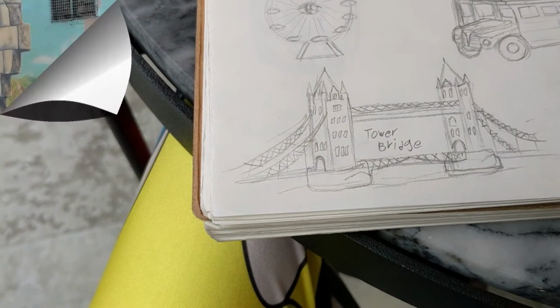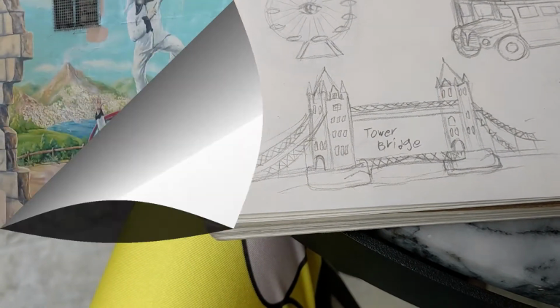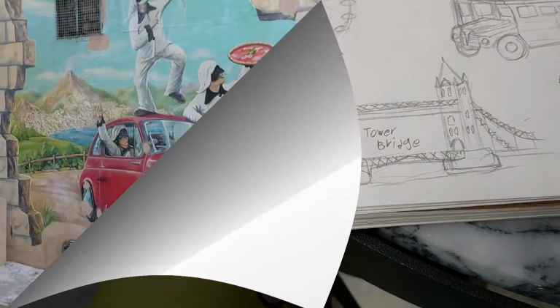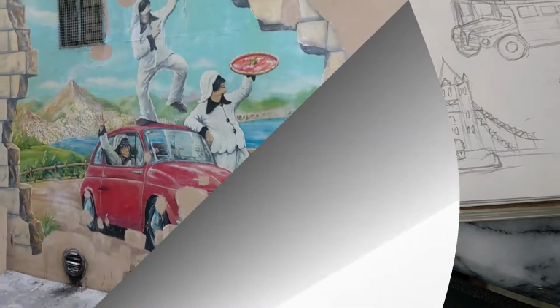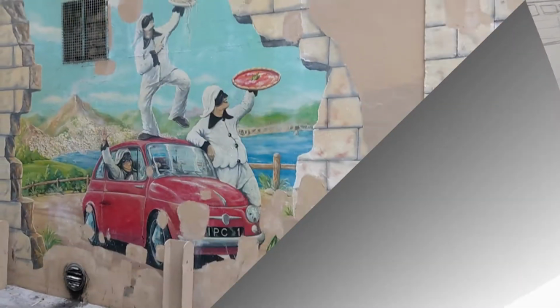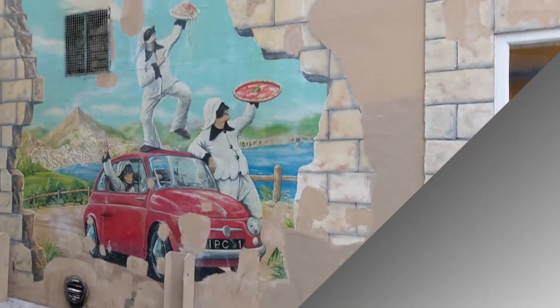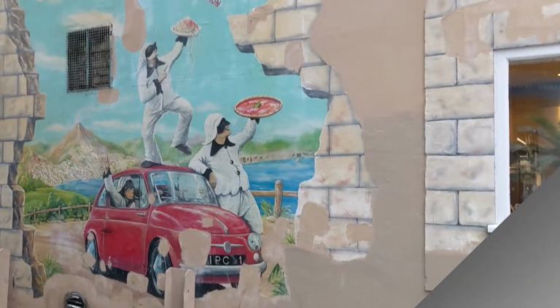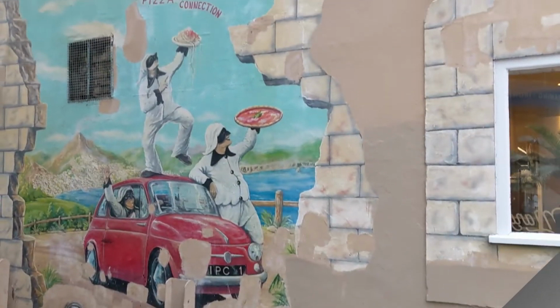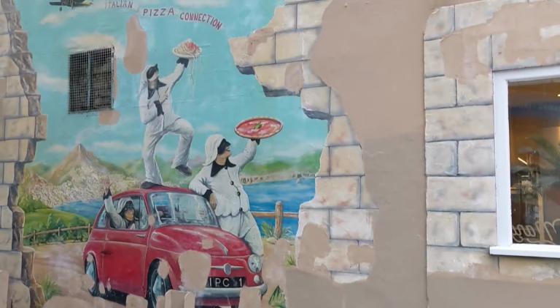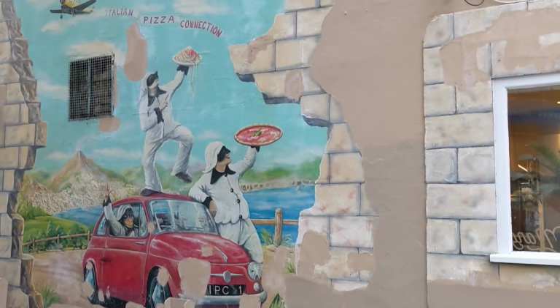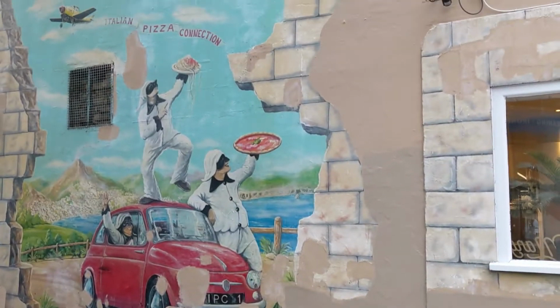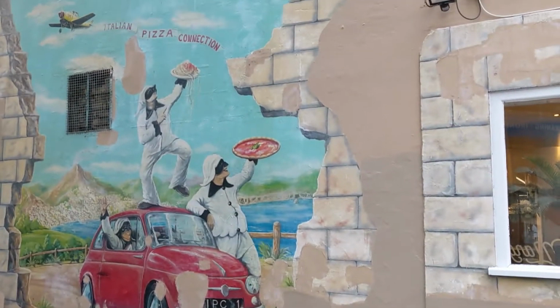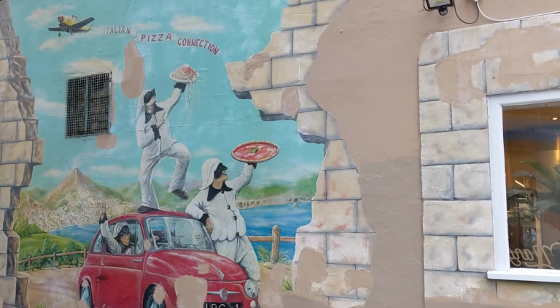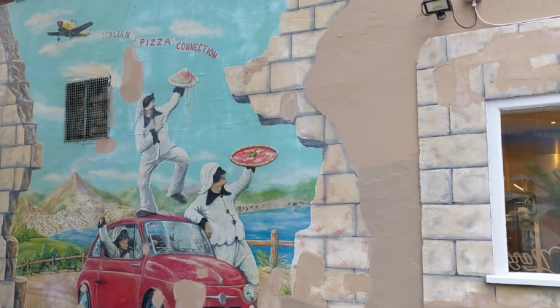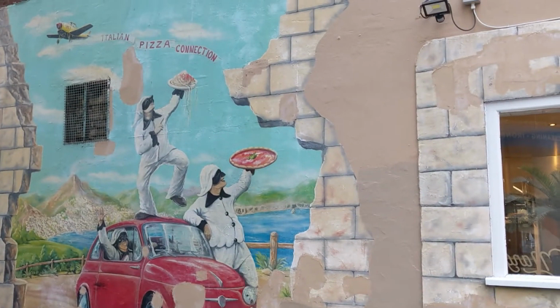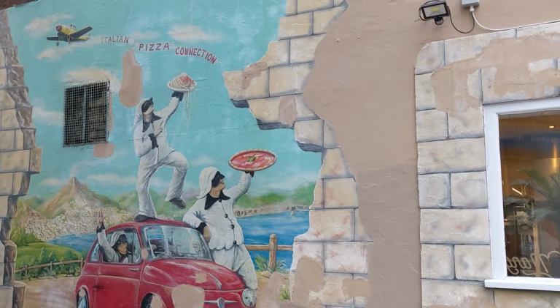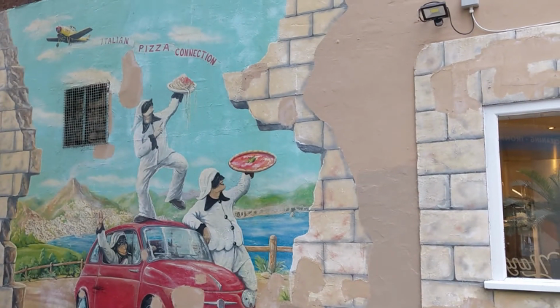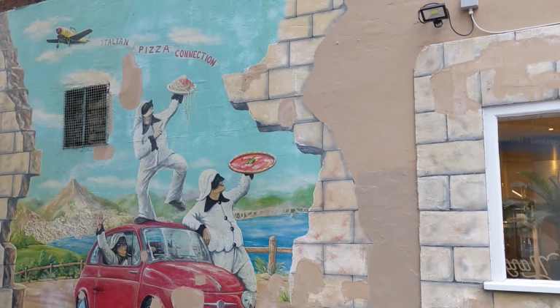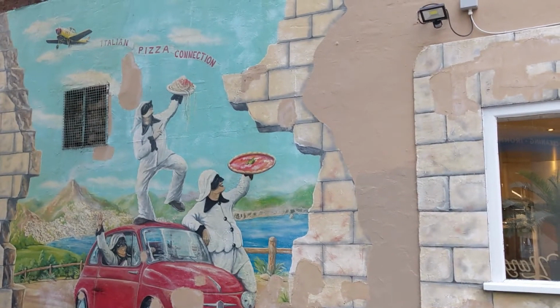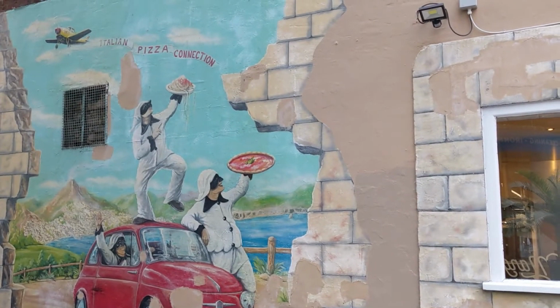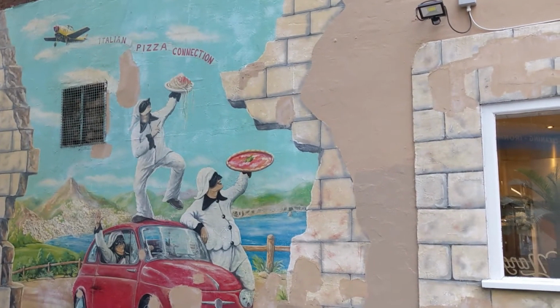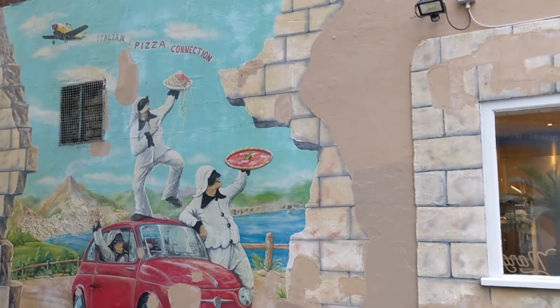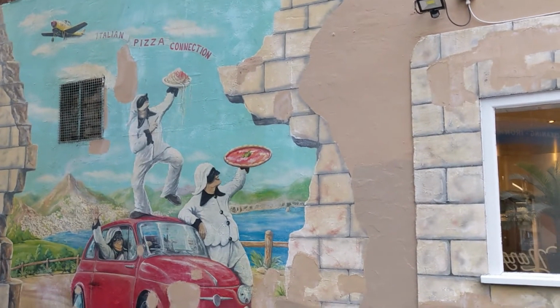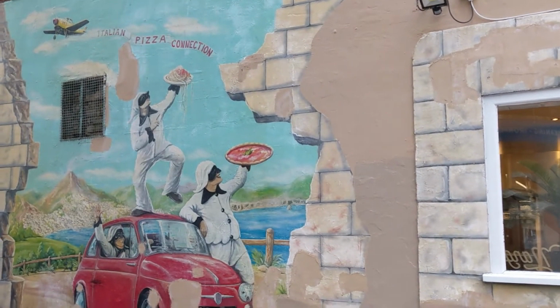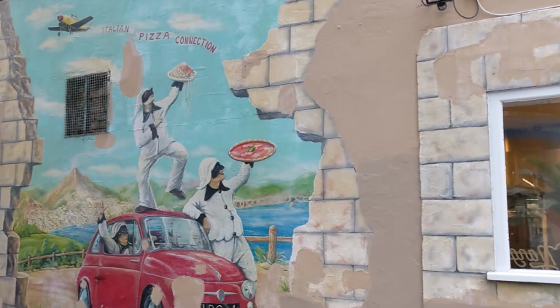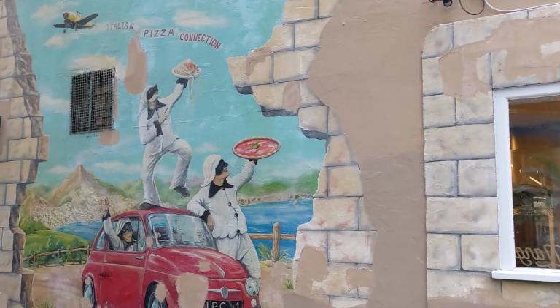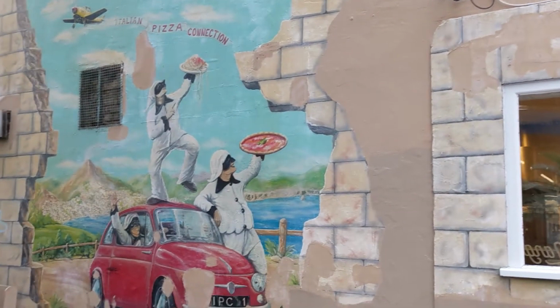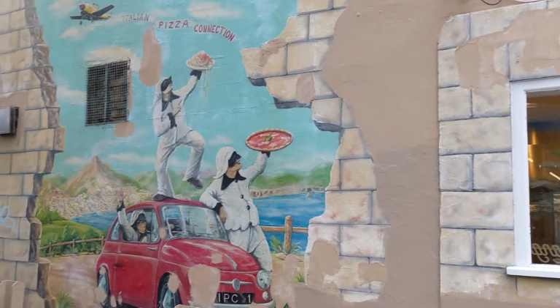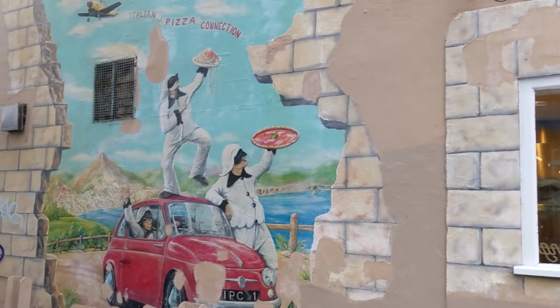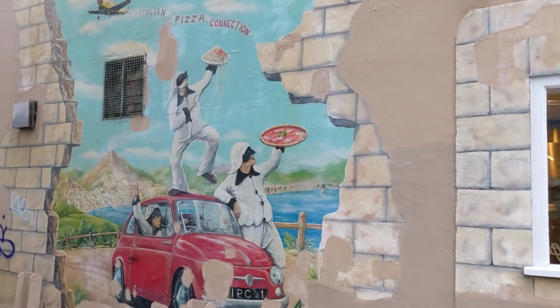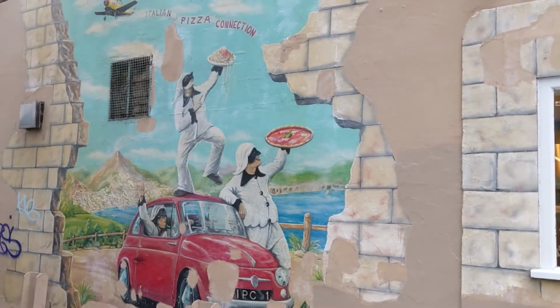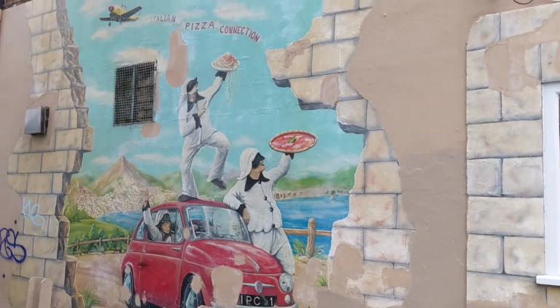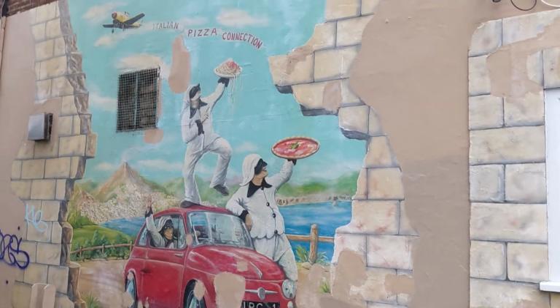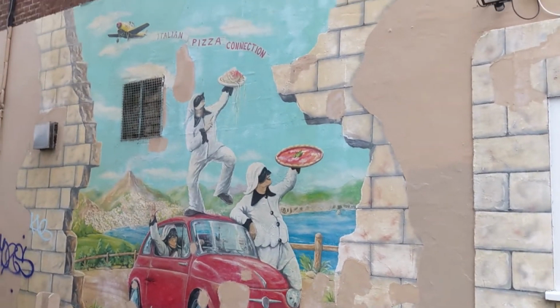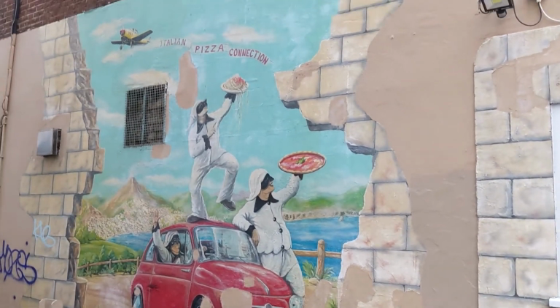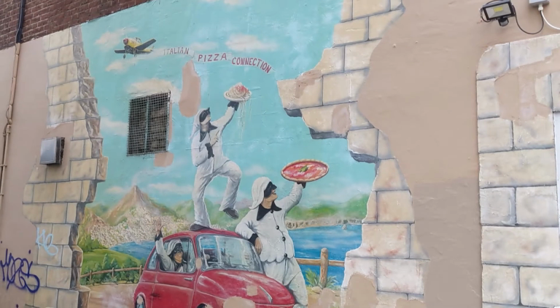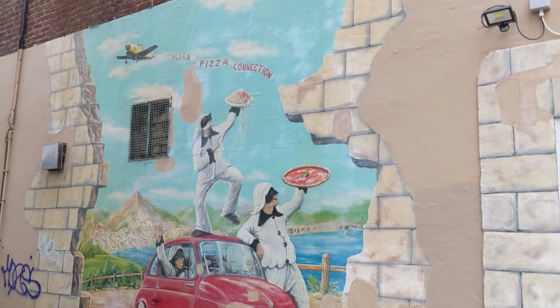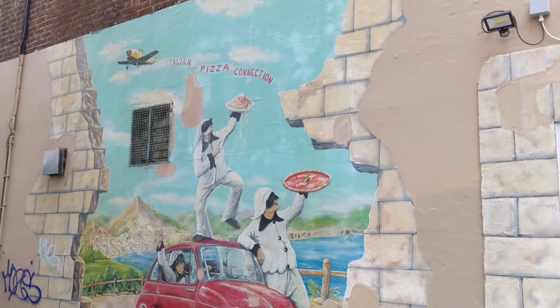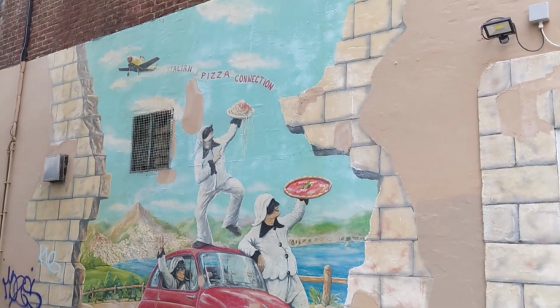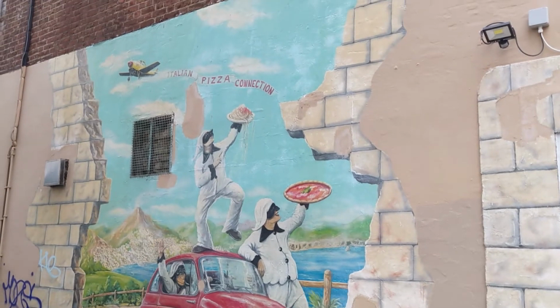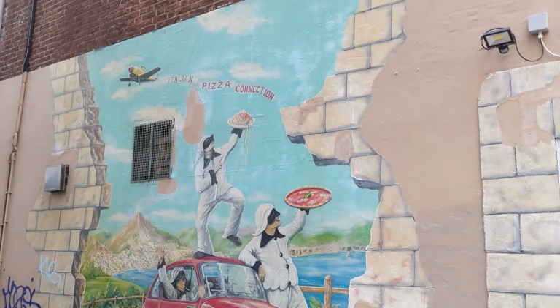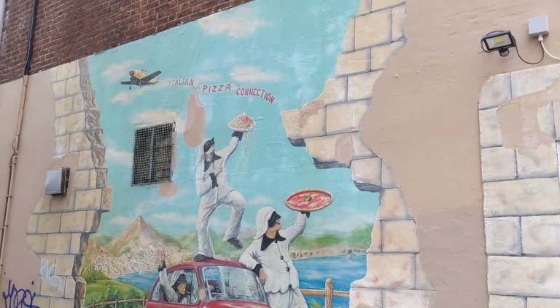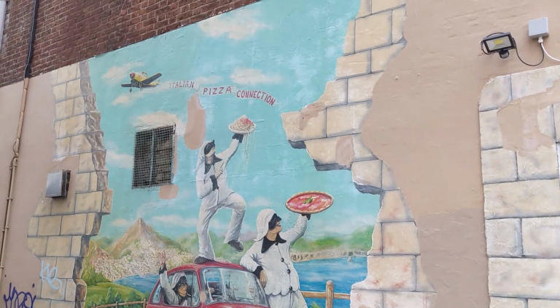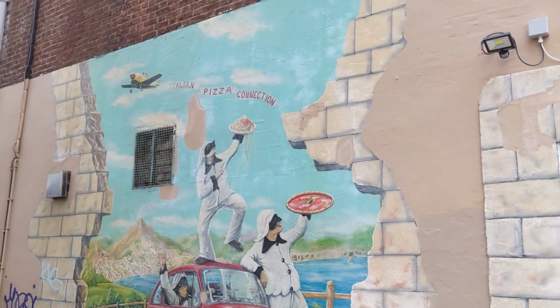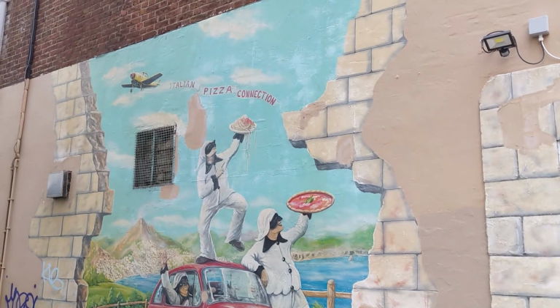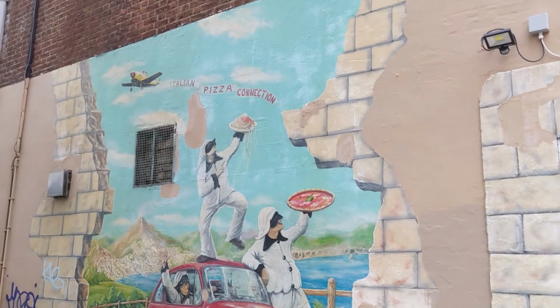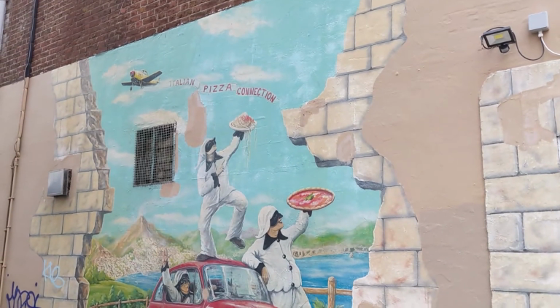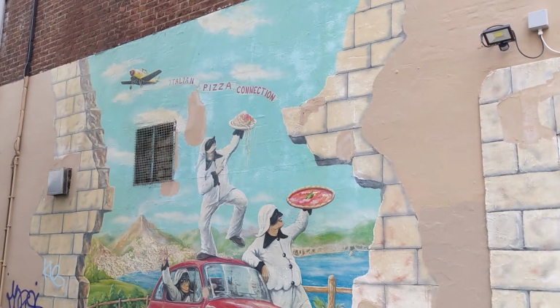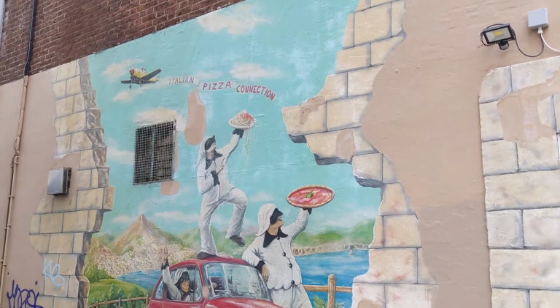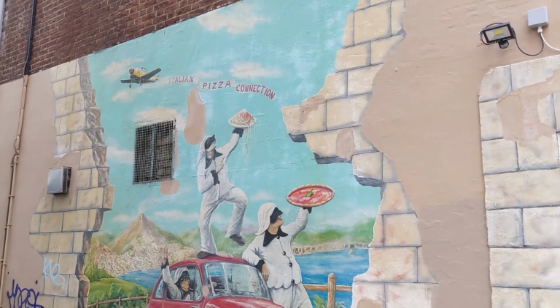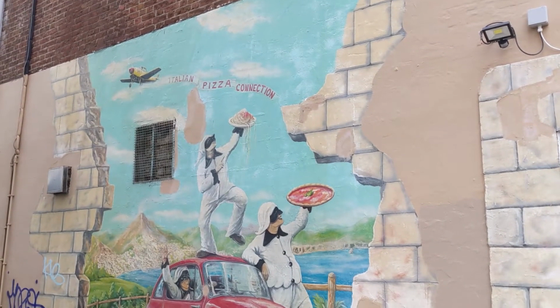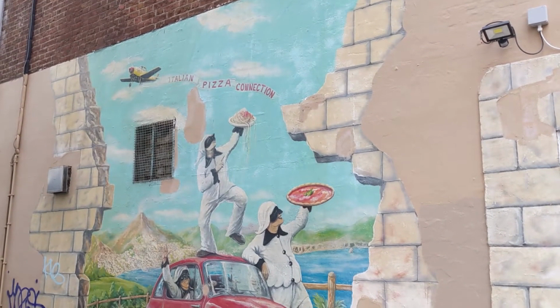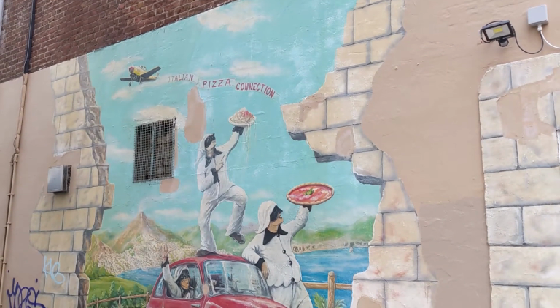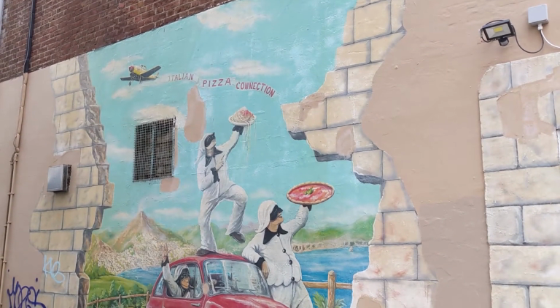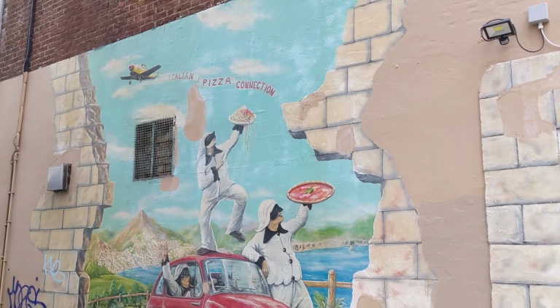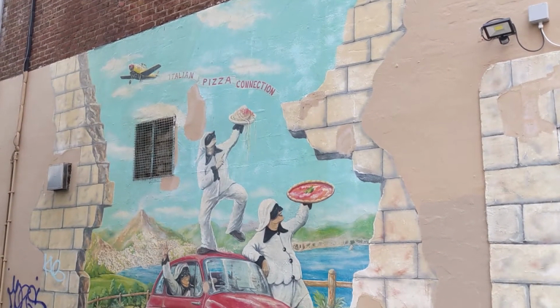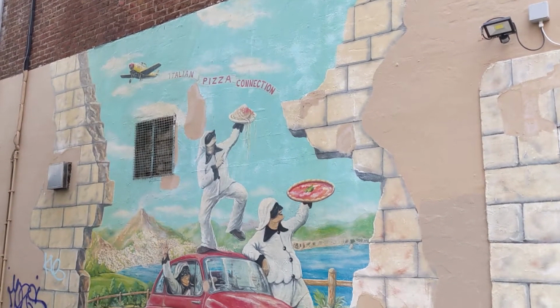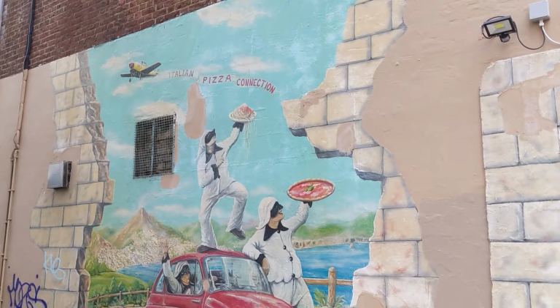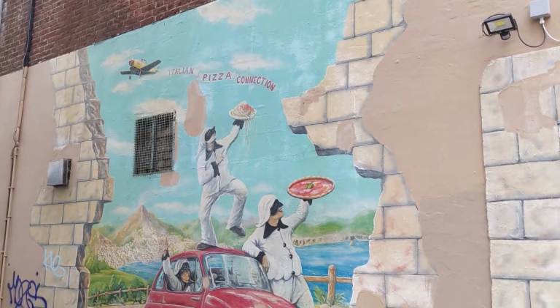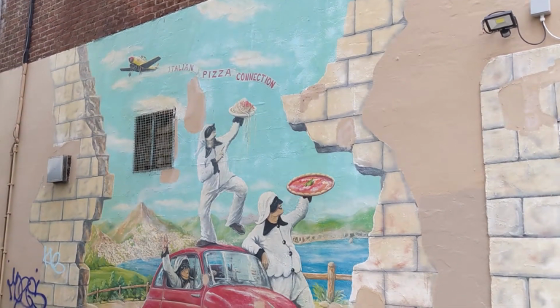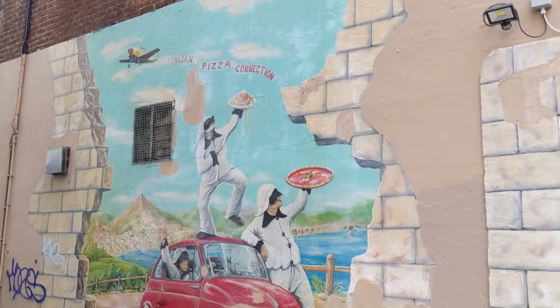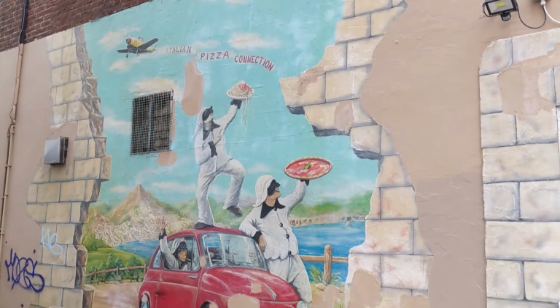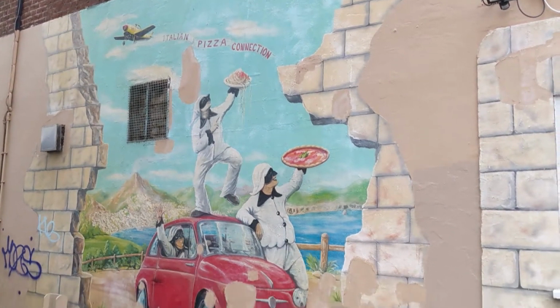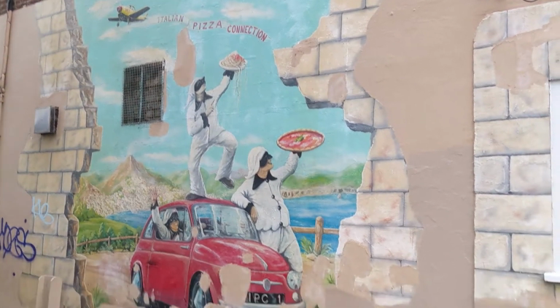That's a cool wall - they look like pizza burger layers, really nice Italian pizza connection.